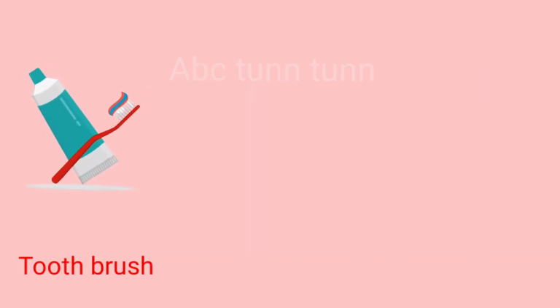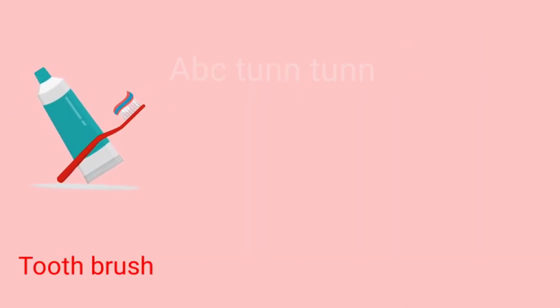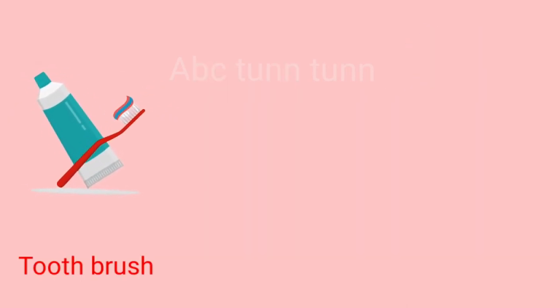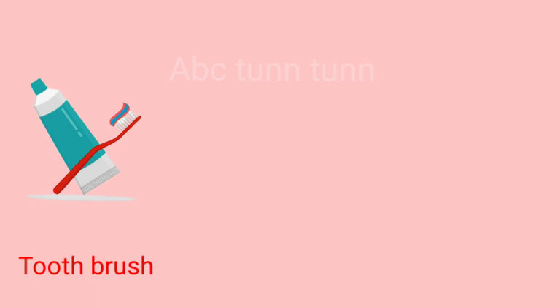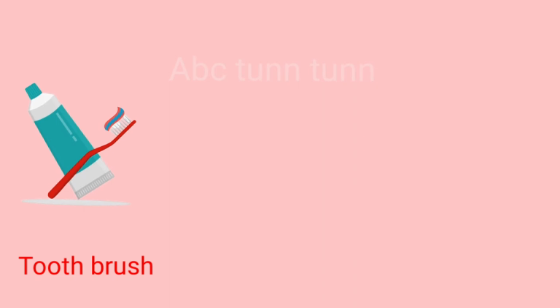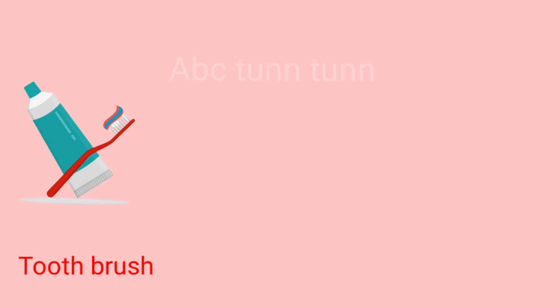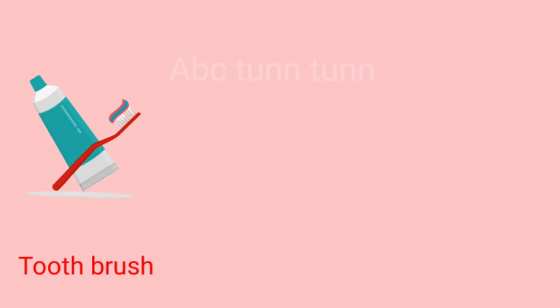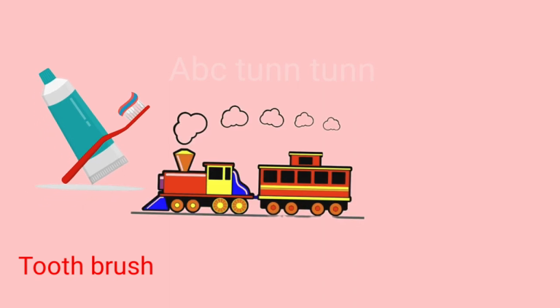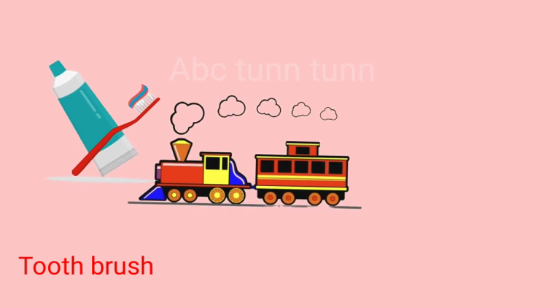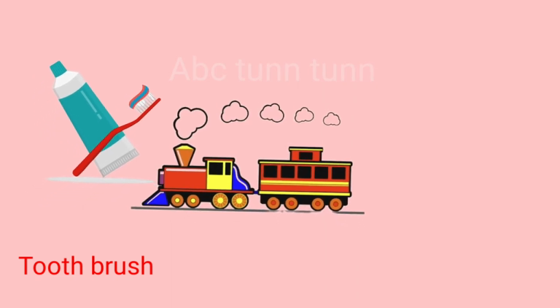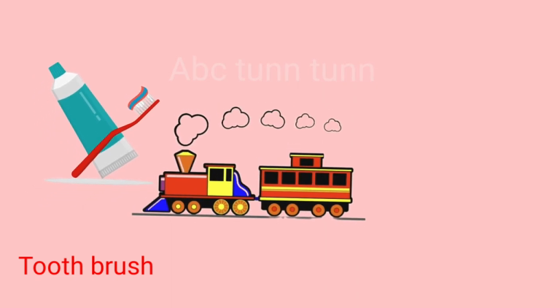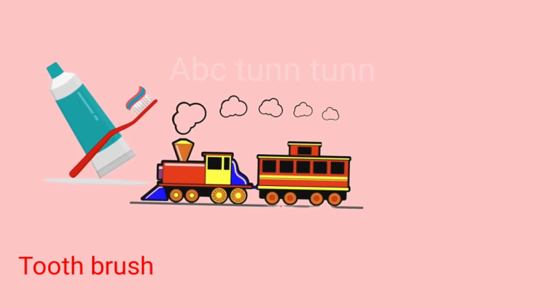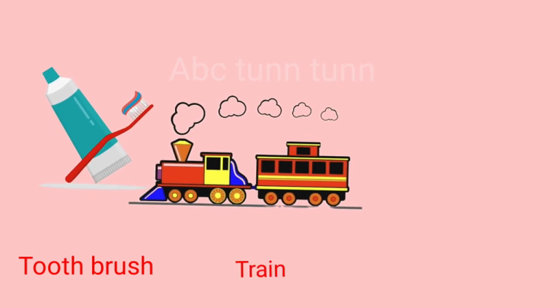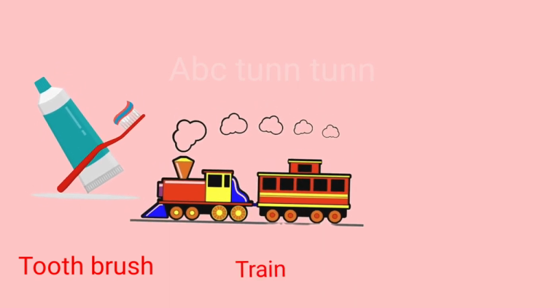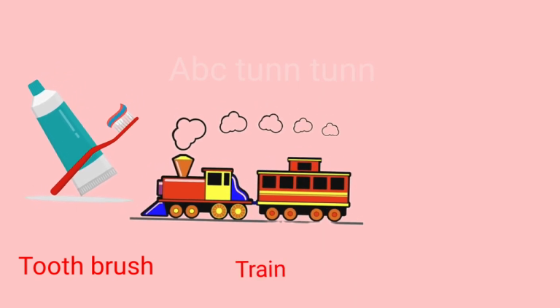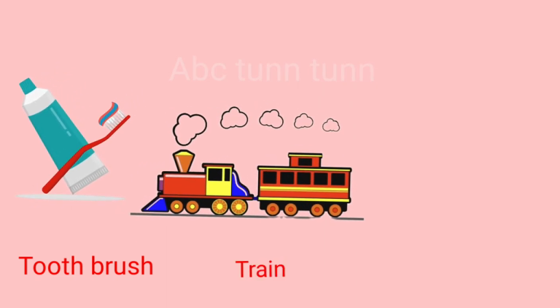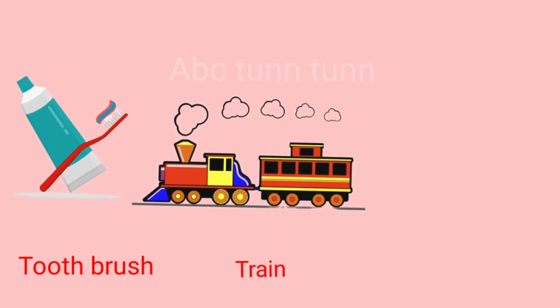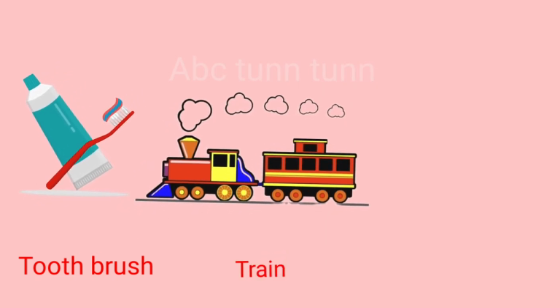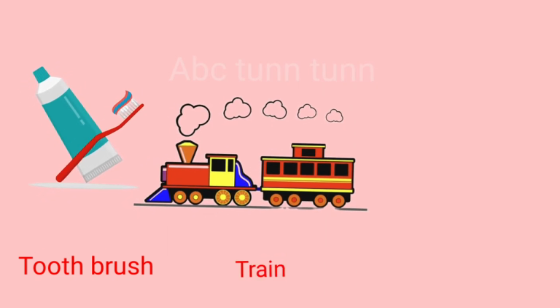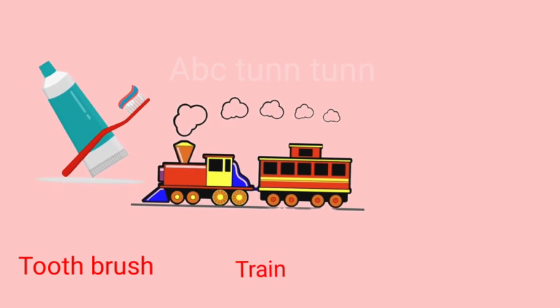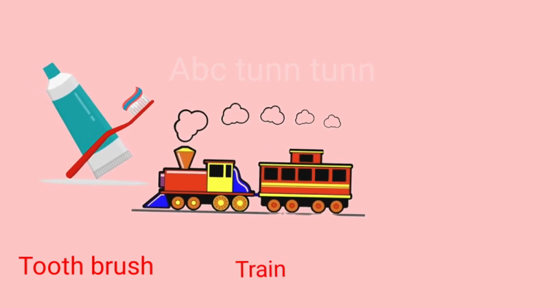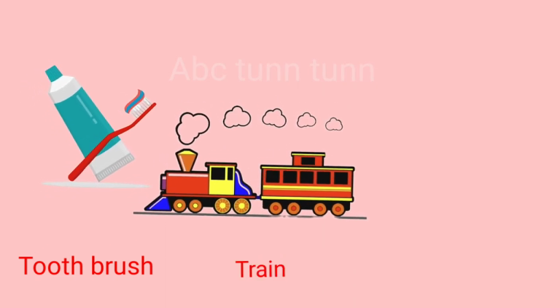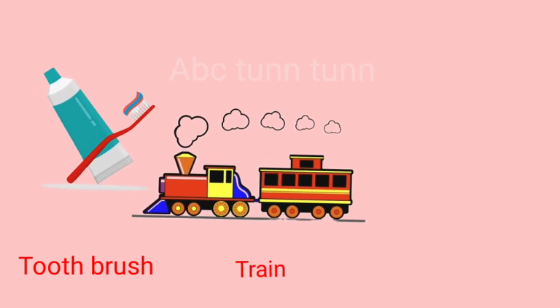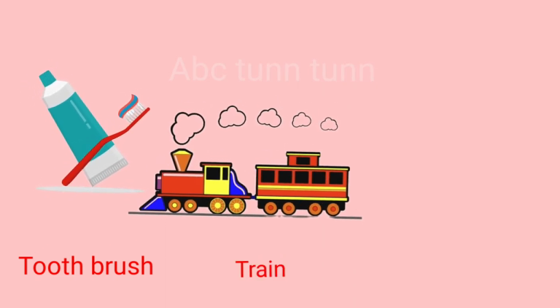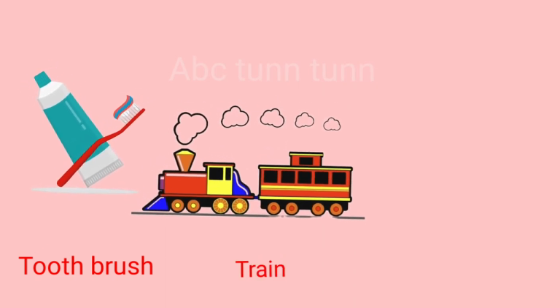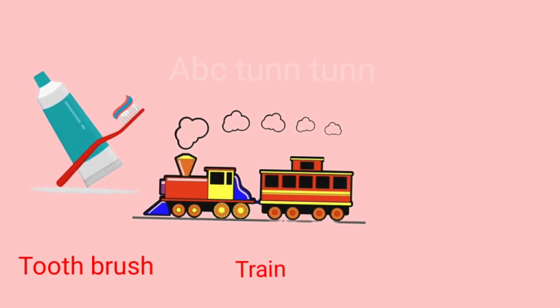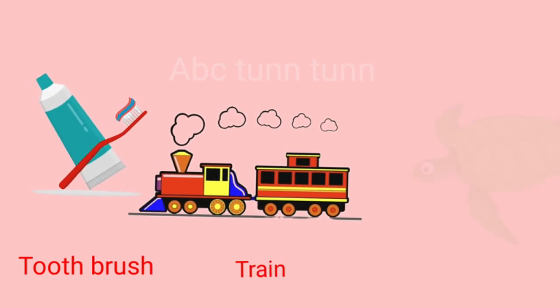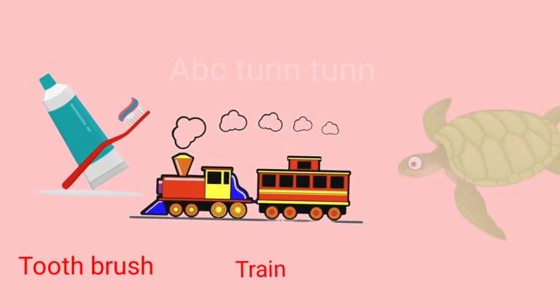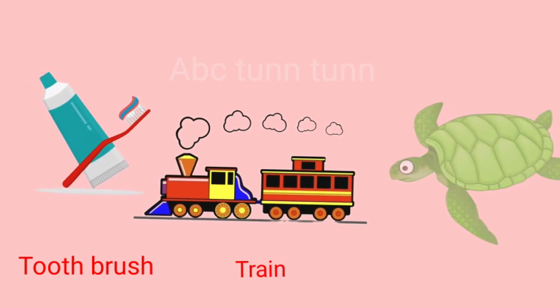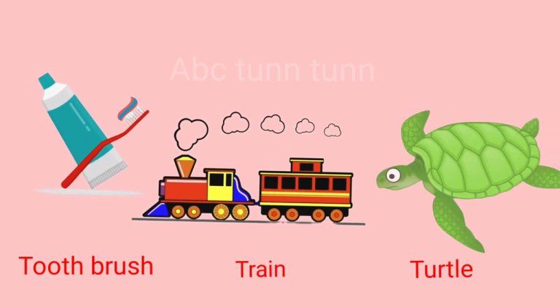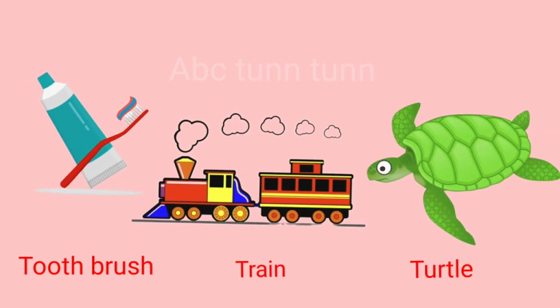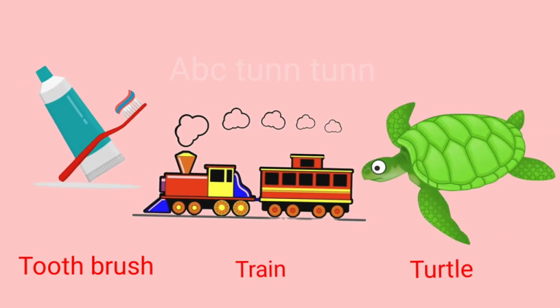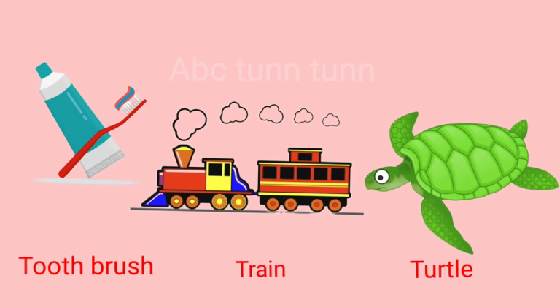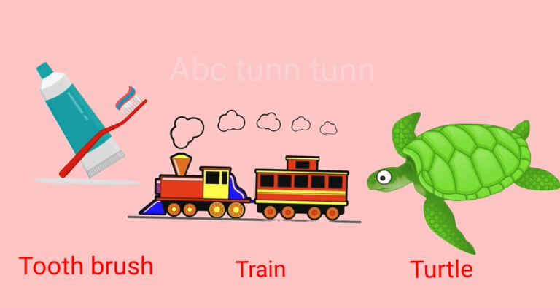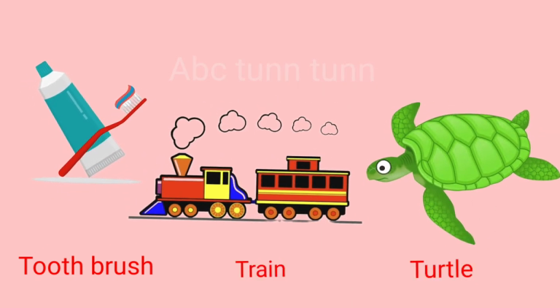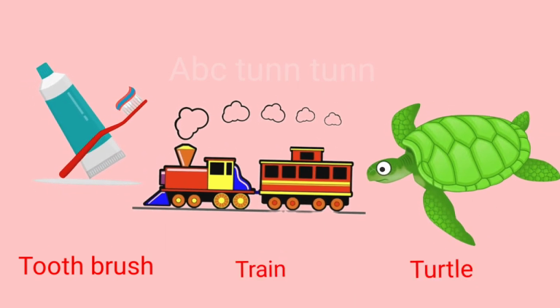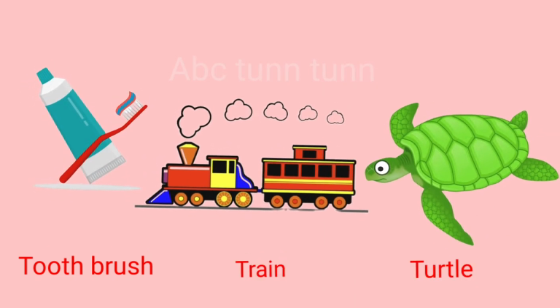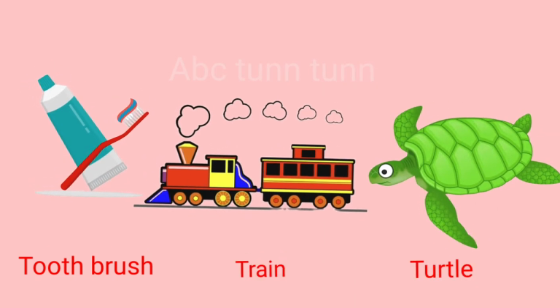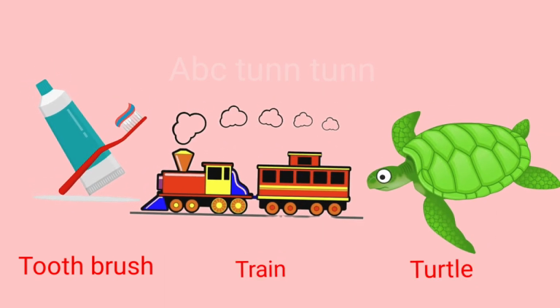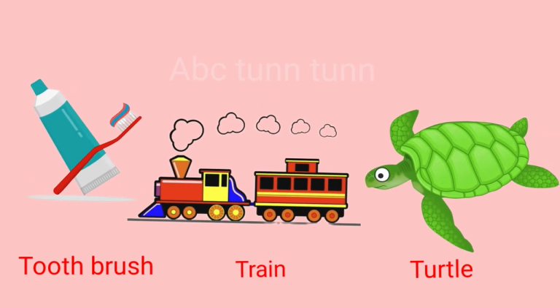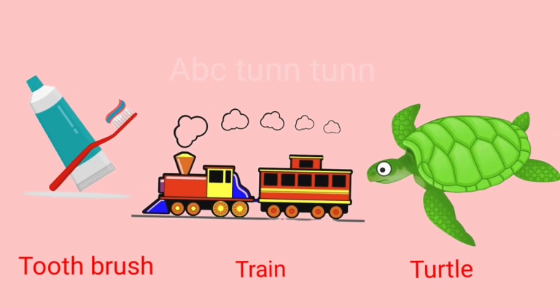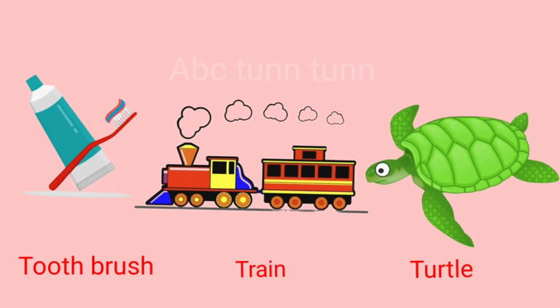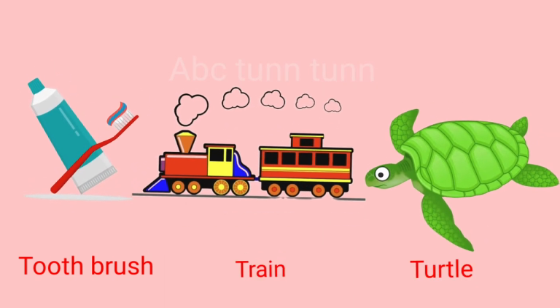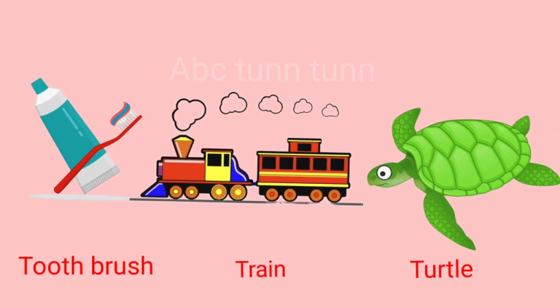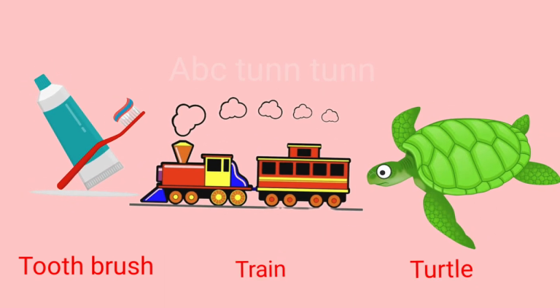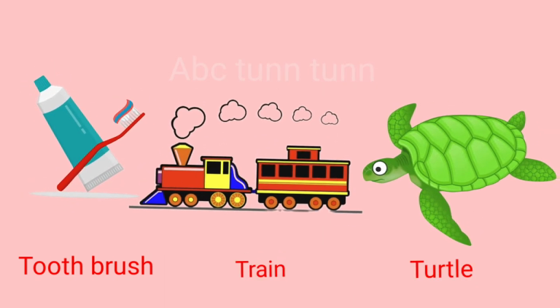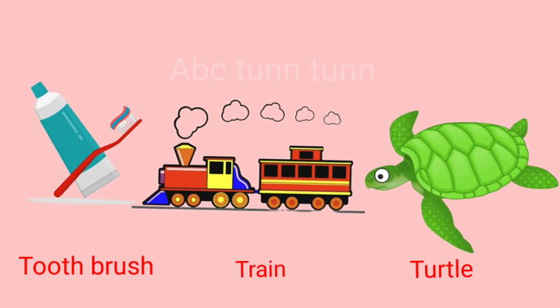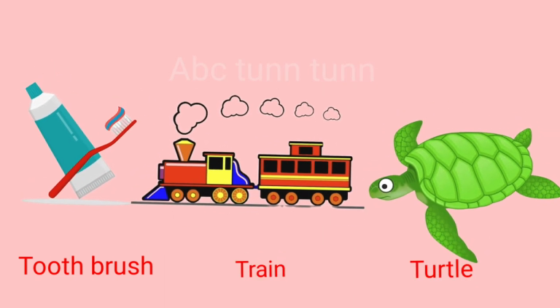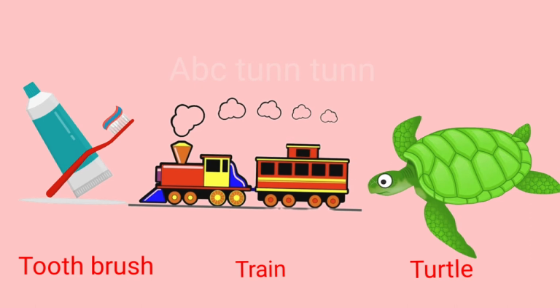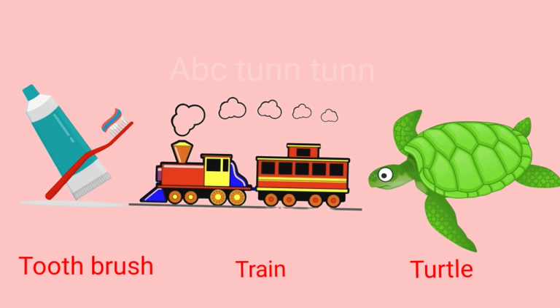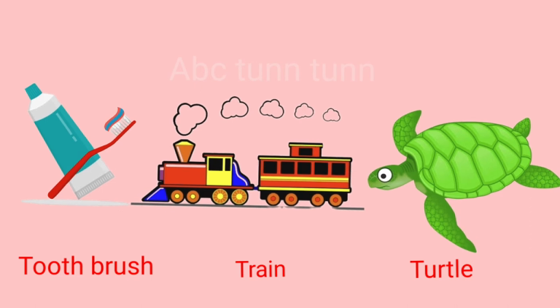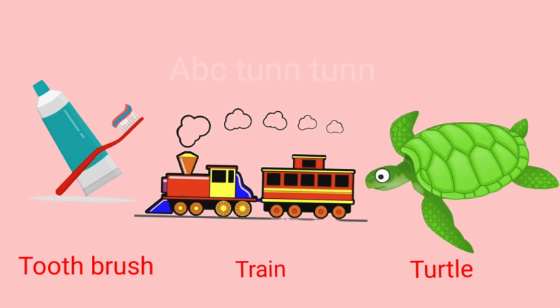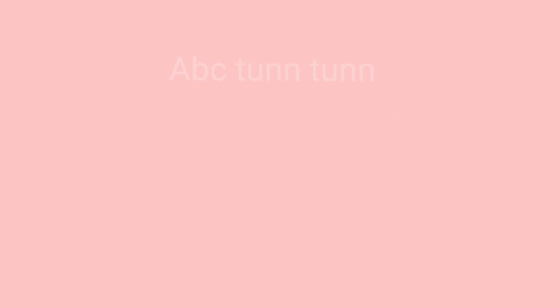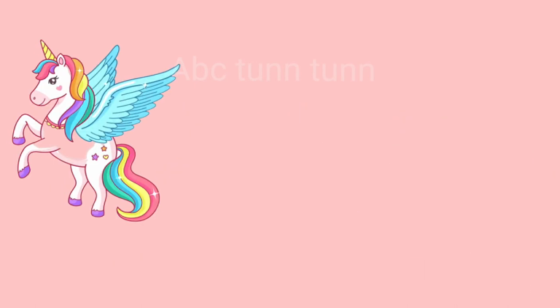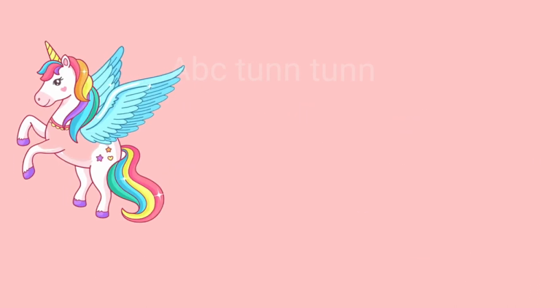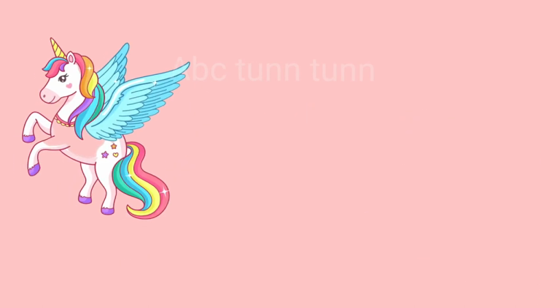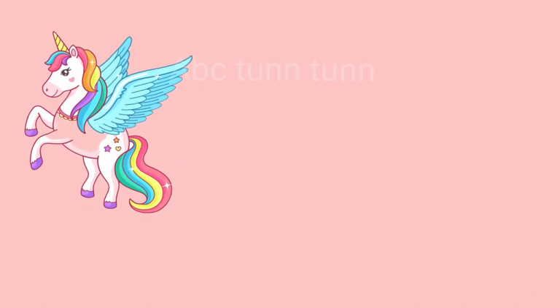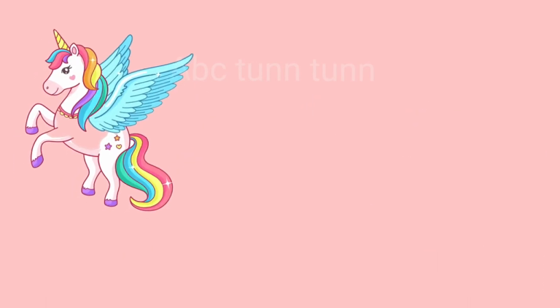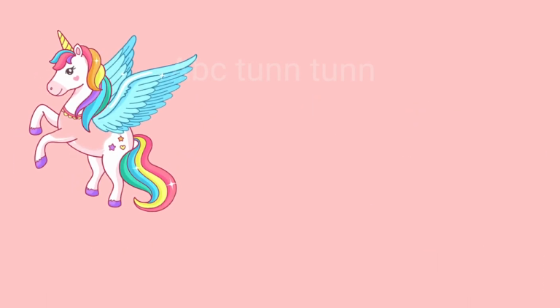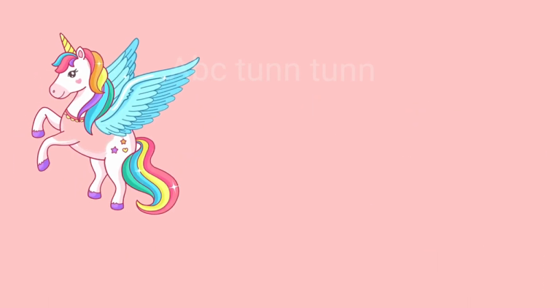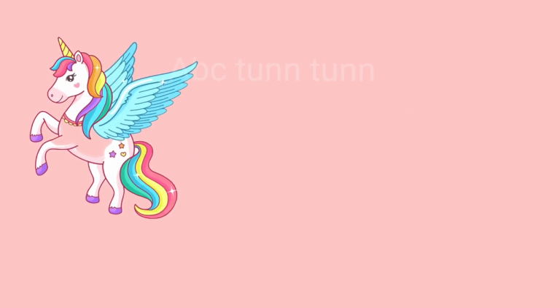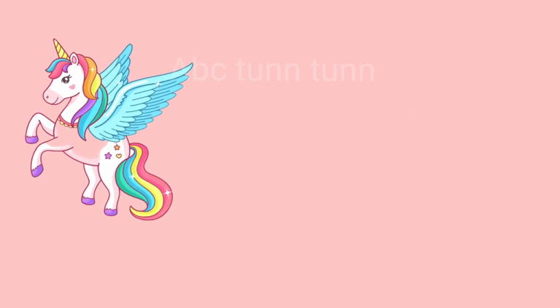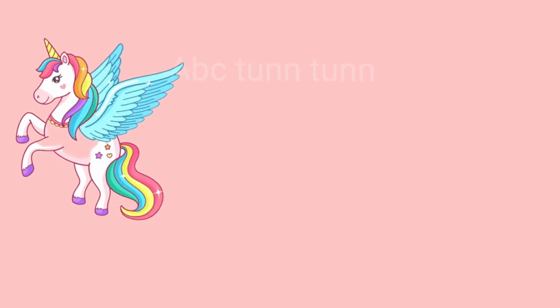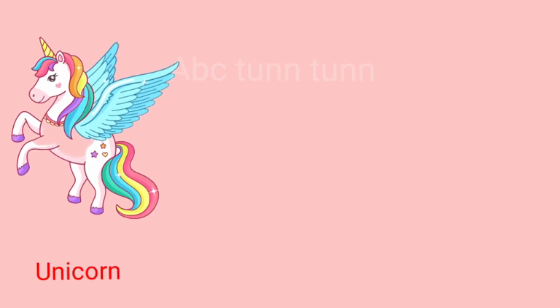T is for toothbrush. T is for train. T is for turtle. Ta, ta, ta.